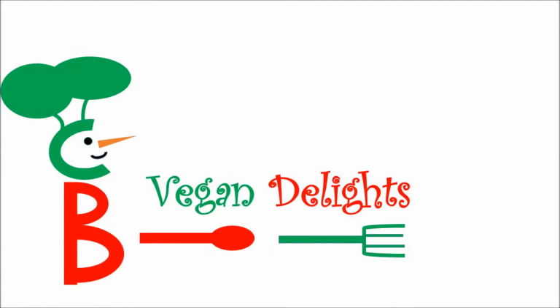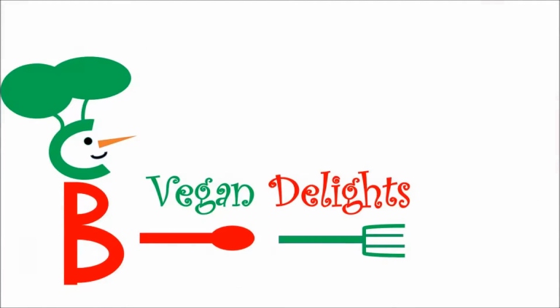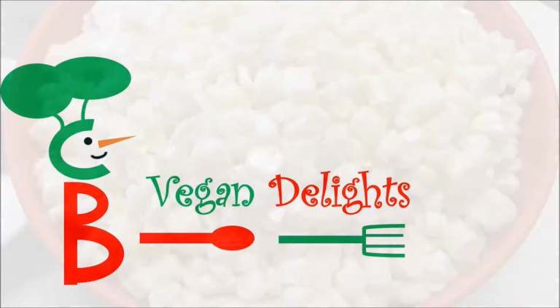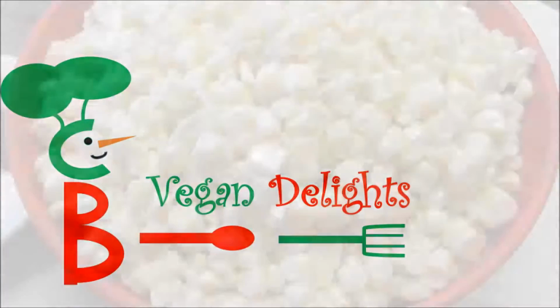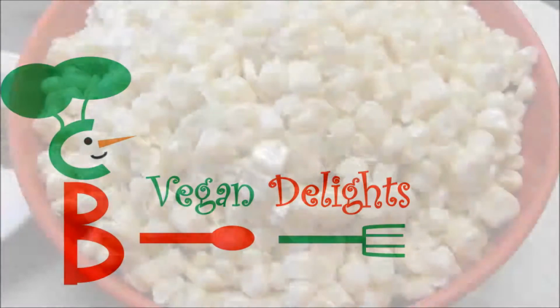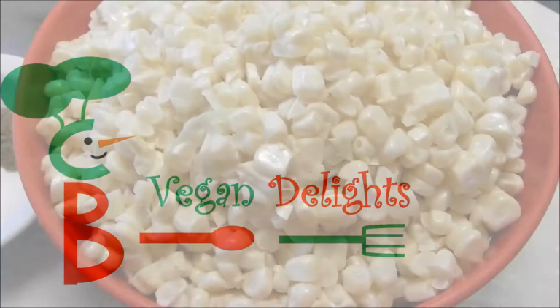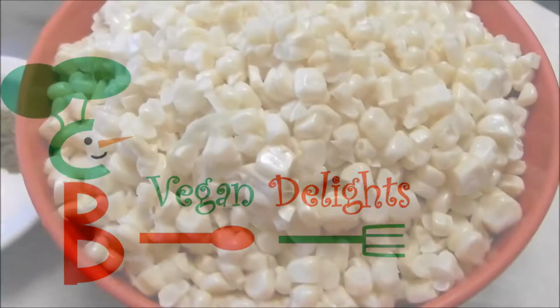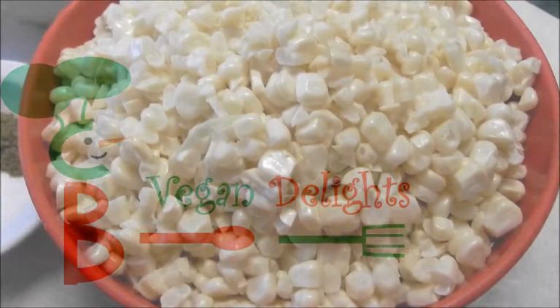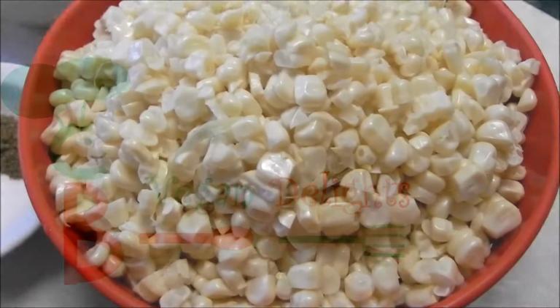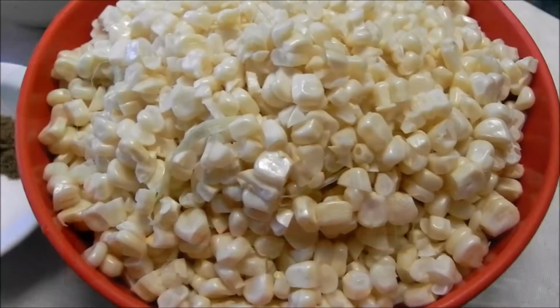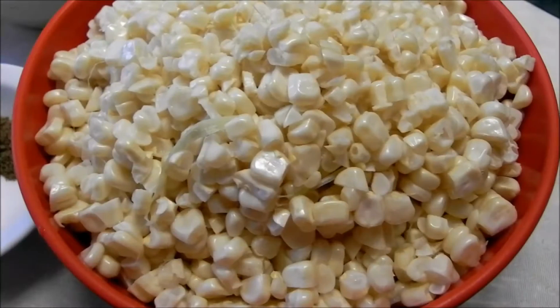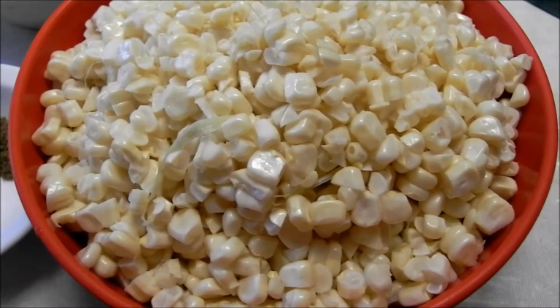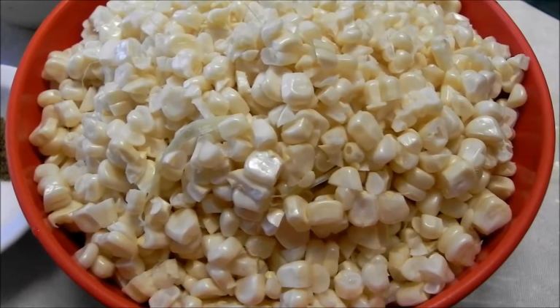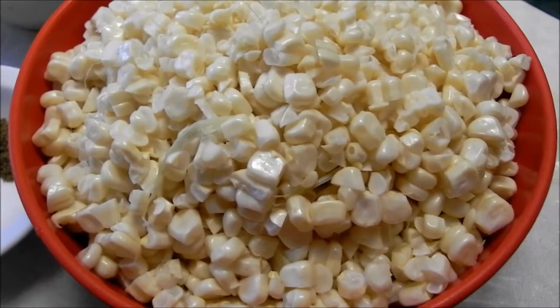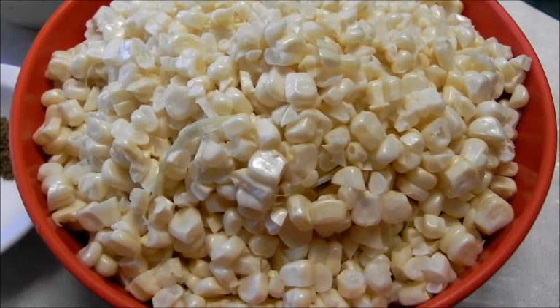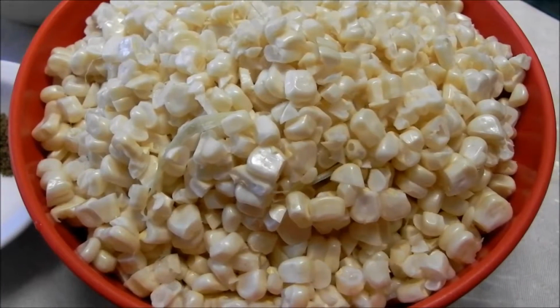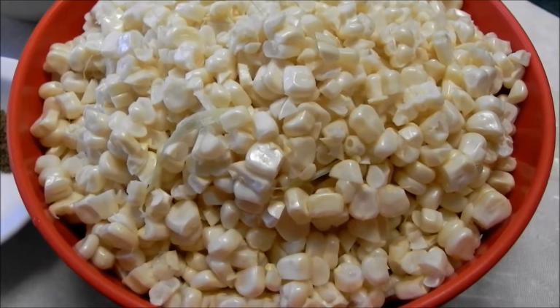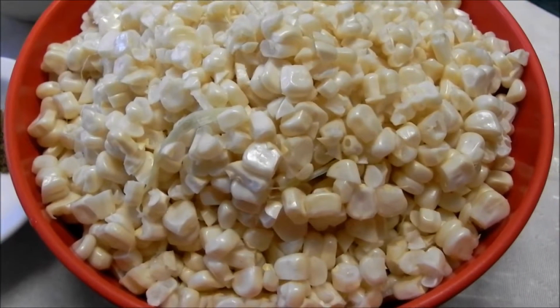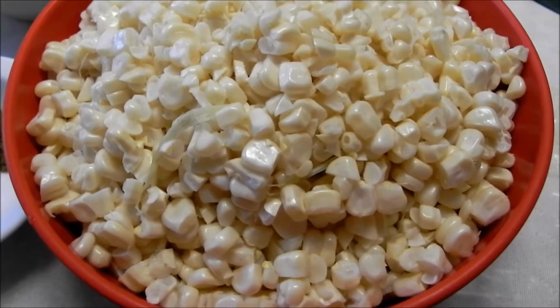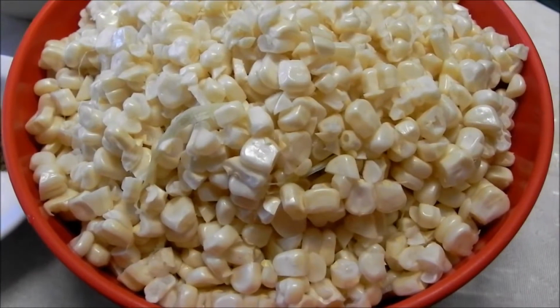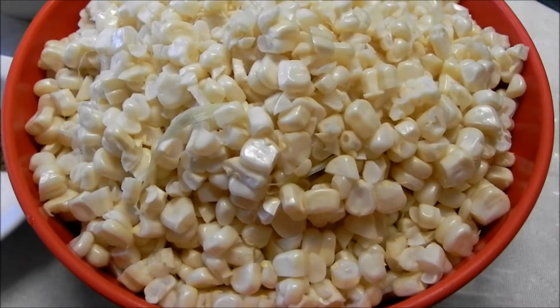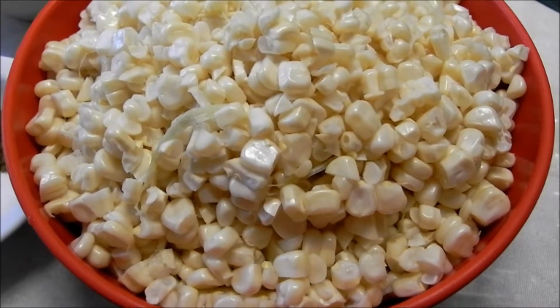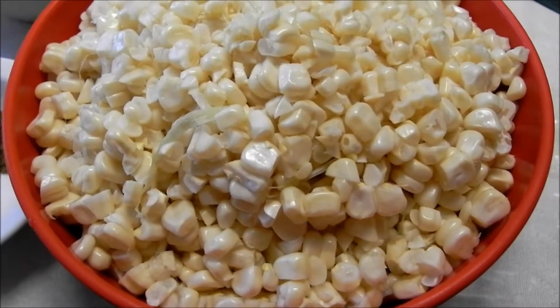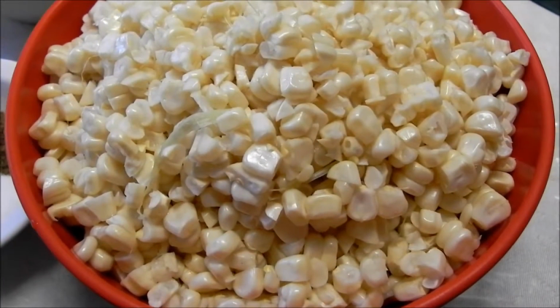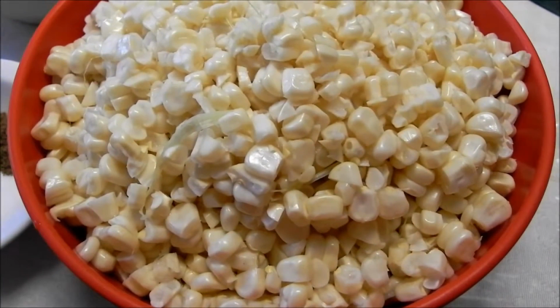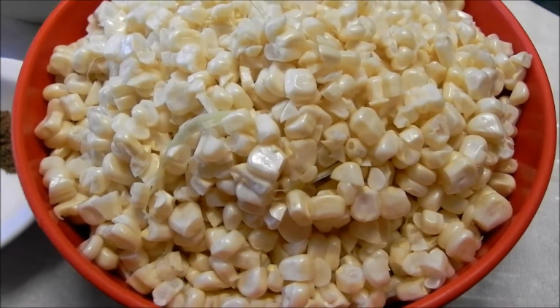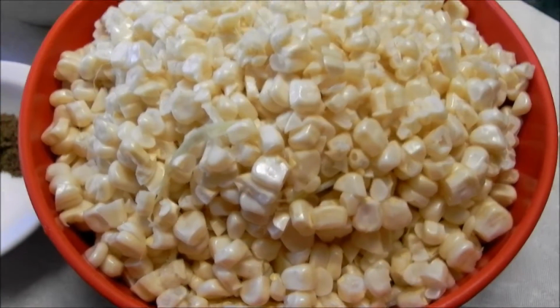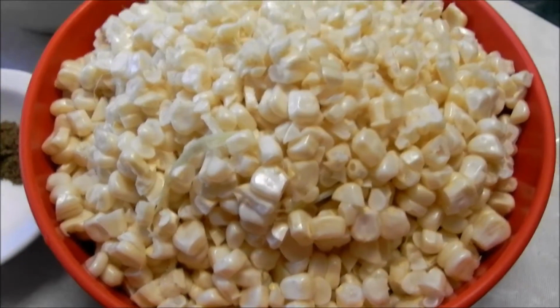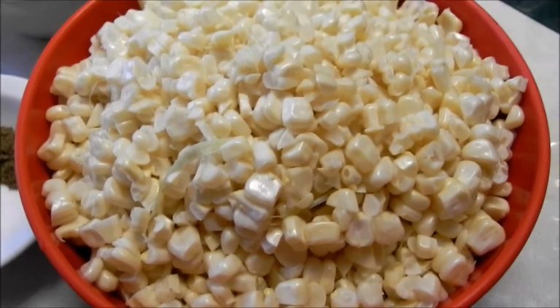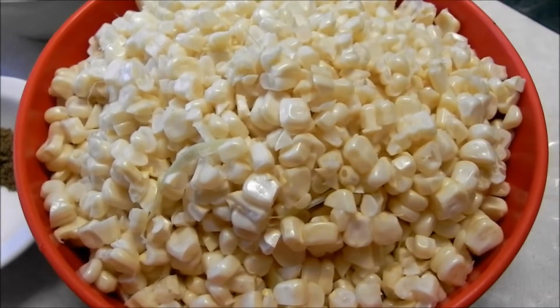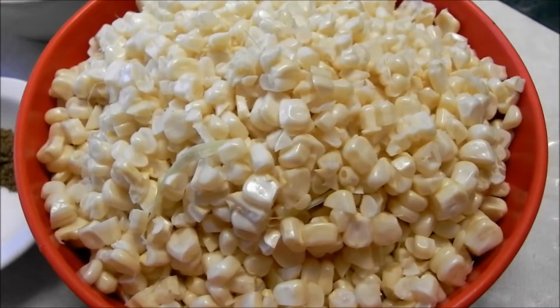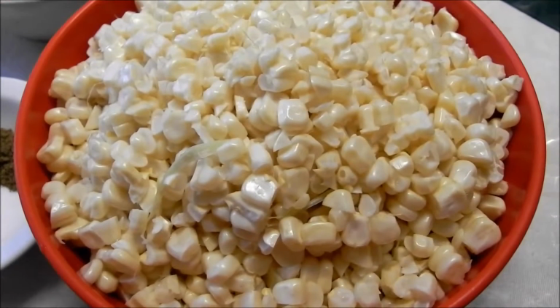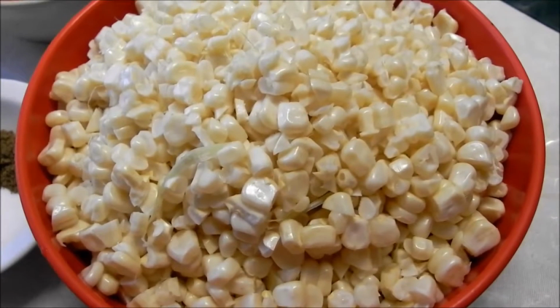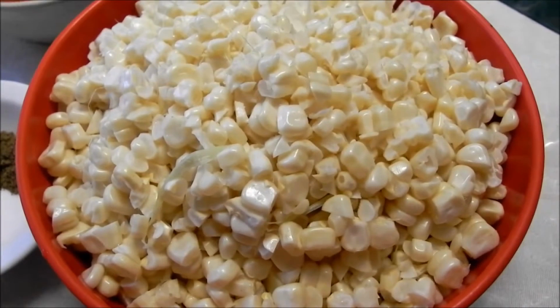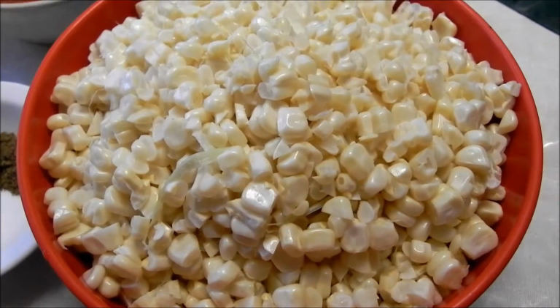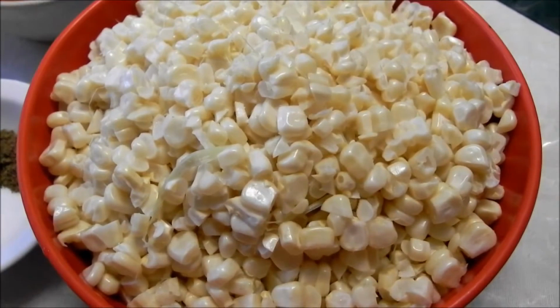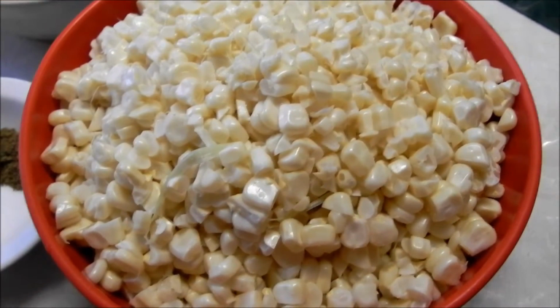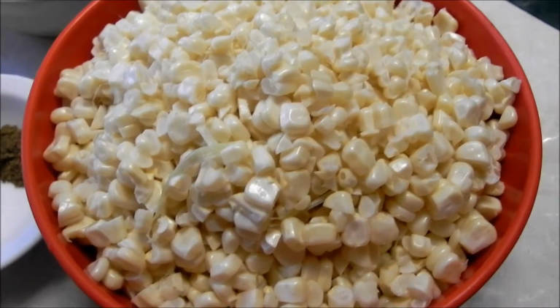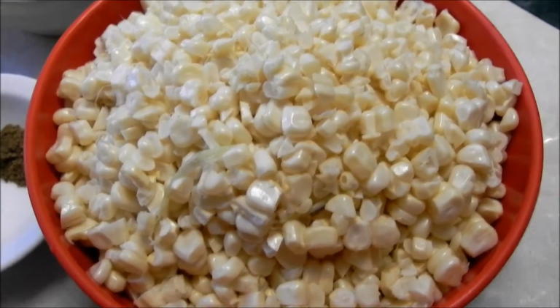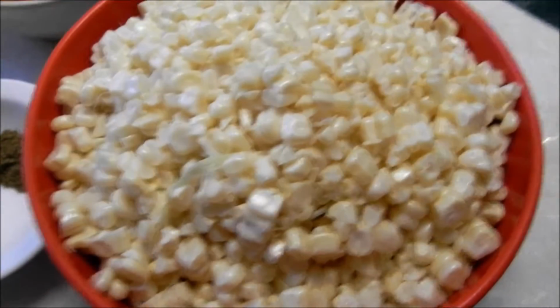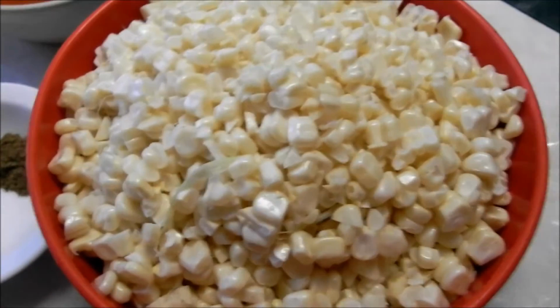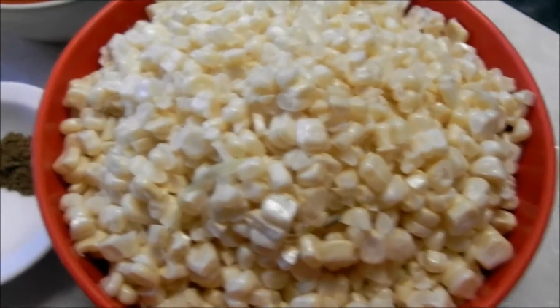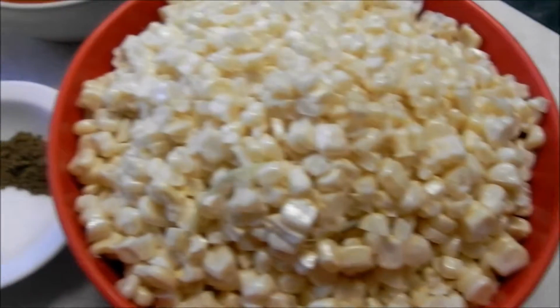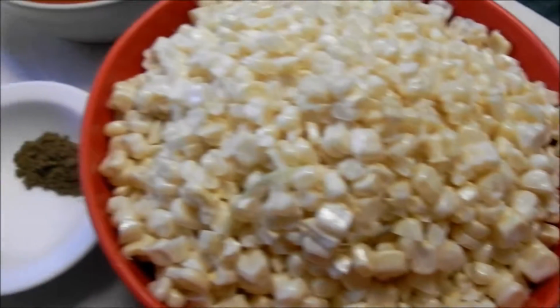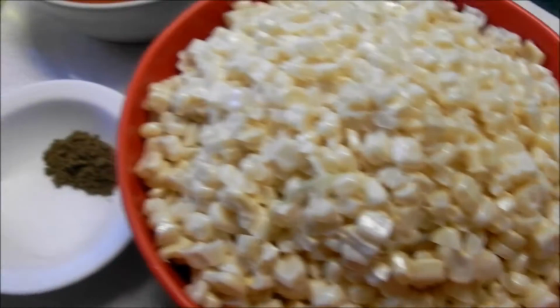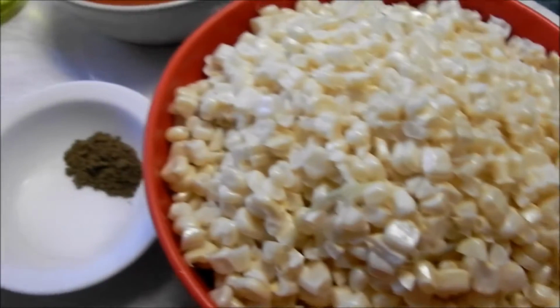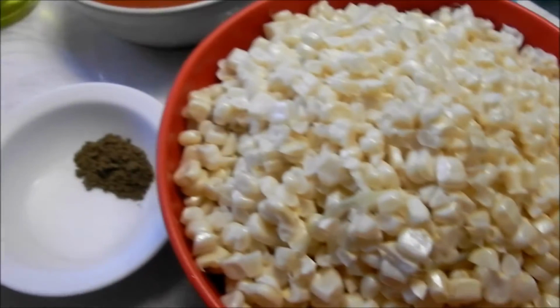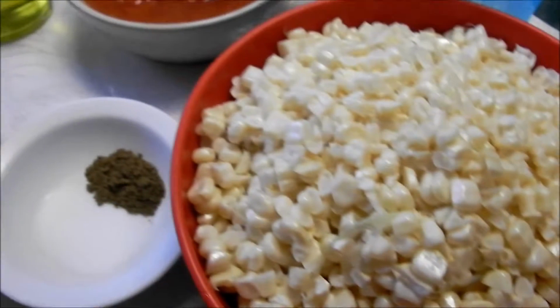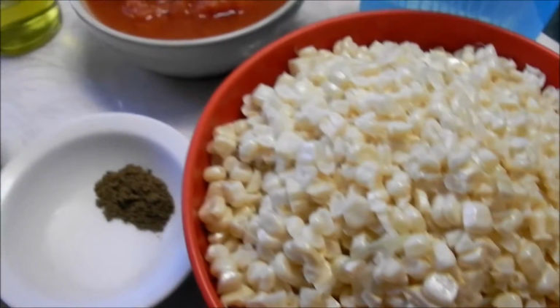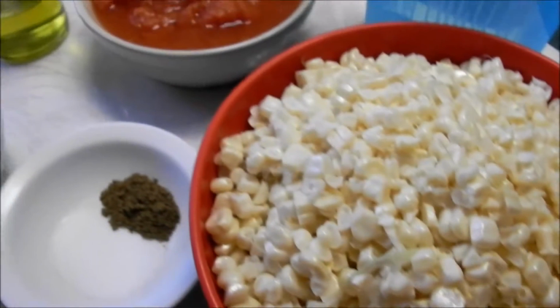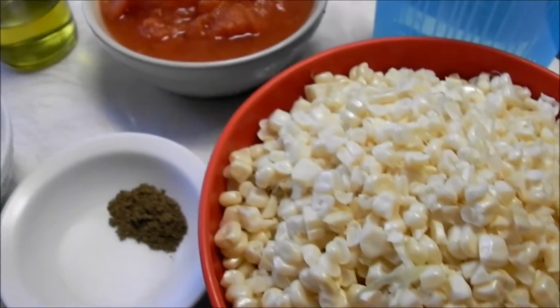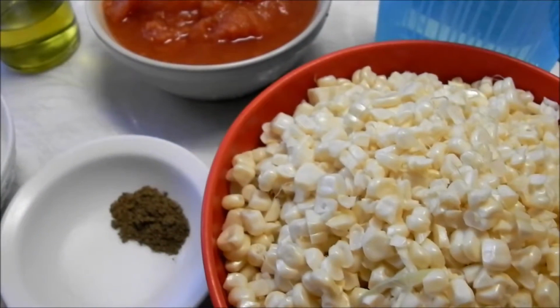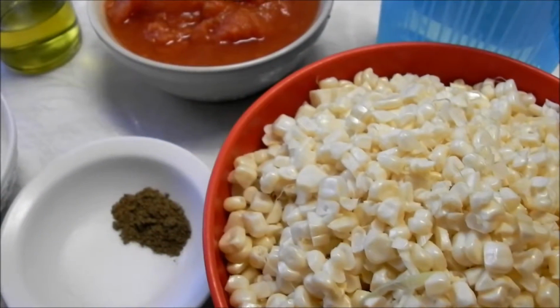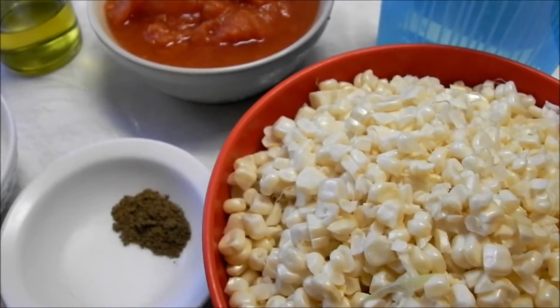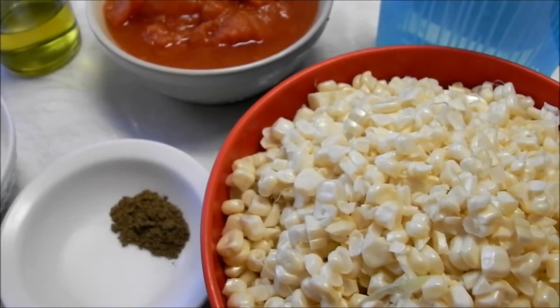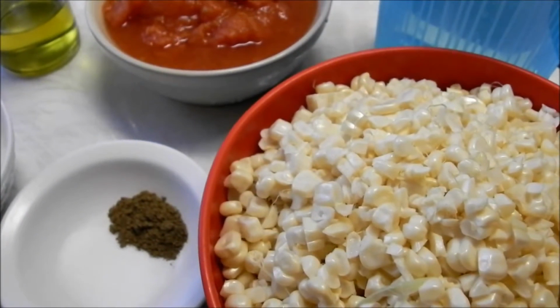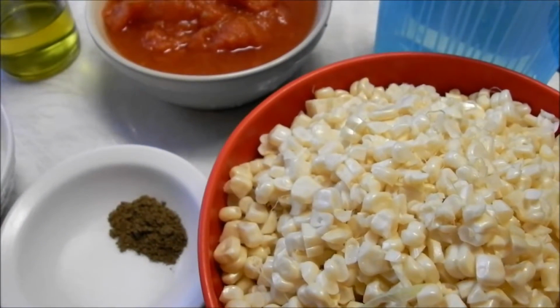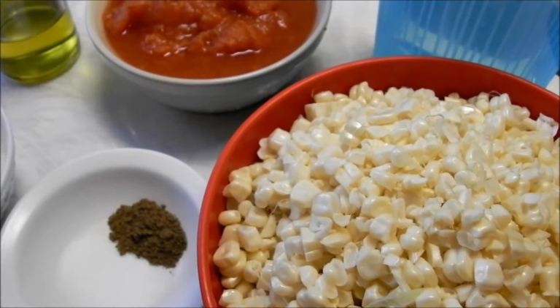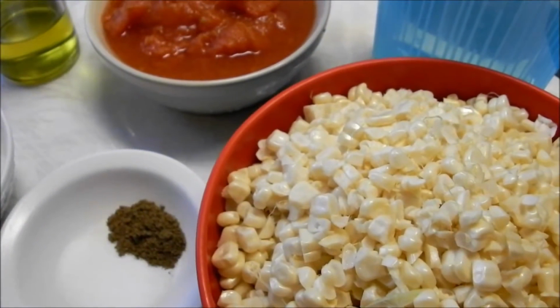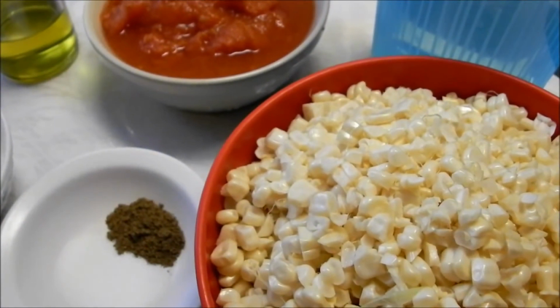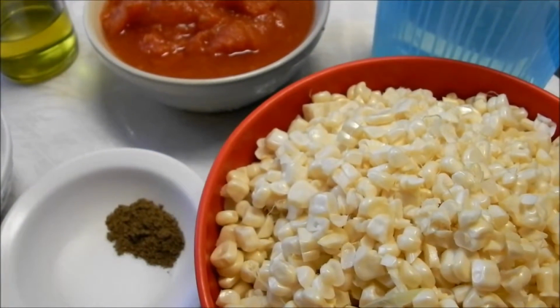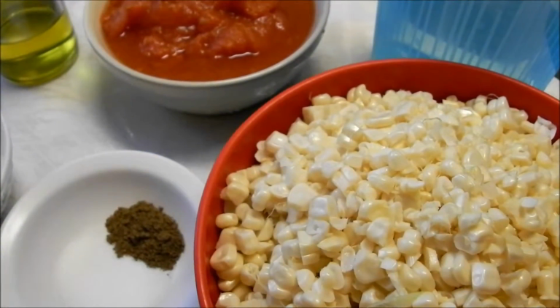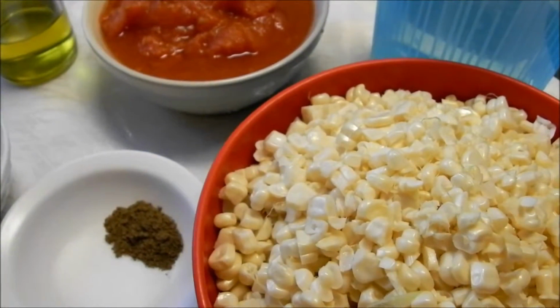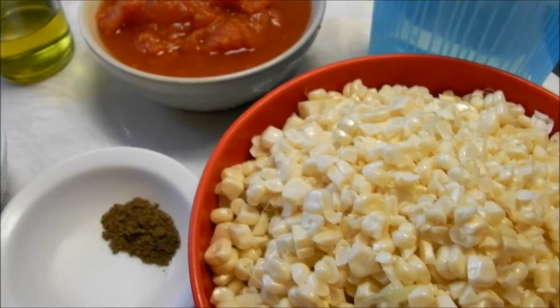Hey guys, so I'm here cooking dinner right now, so I thought I'd share with you guys — I am making some Mexican corn soup.